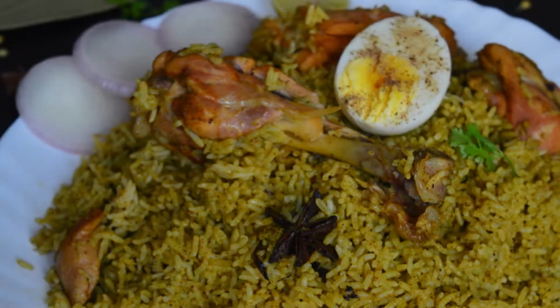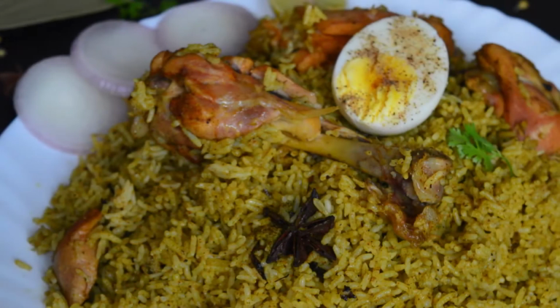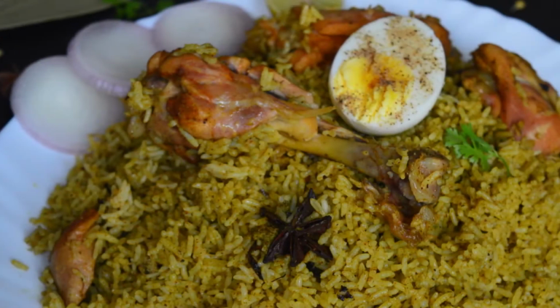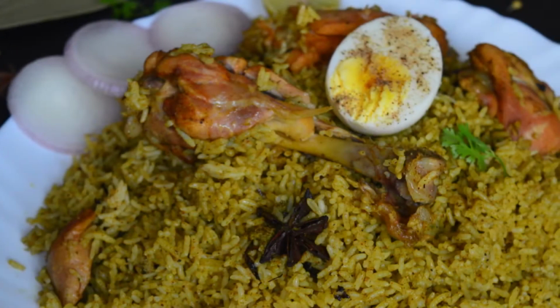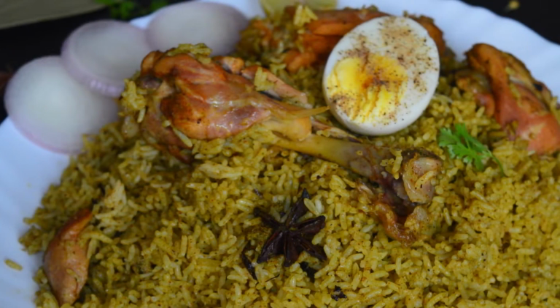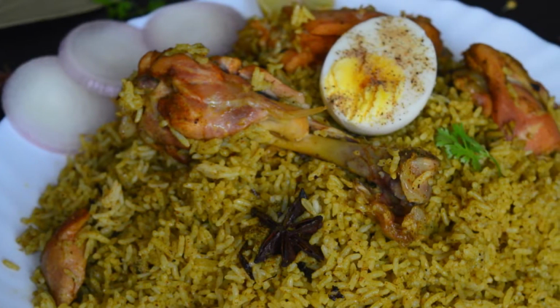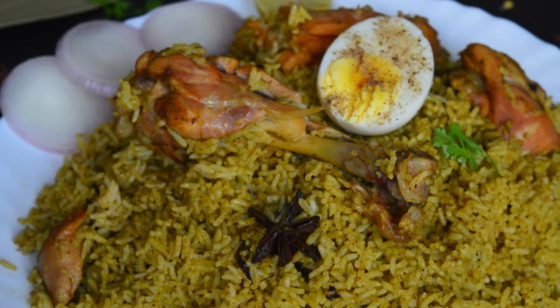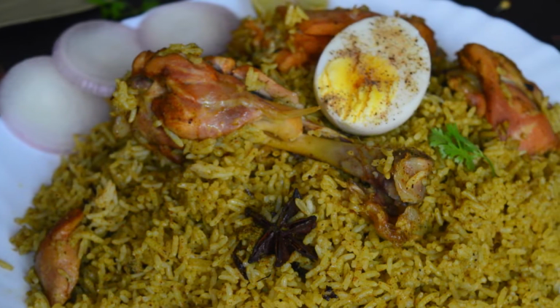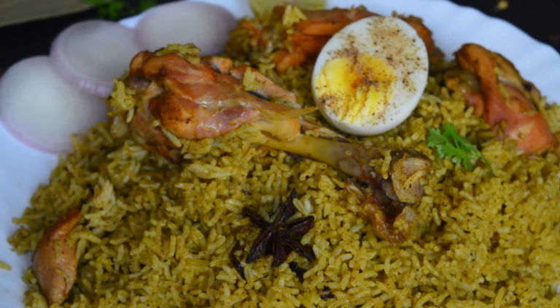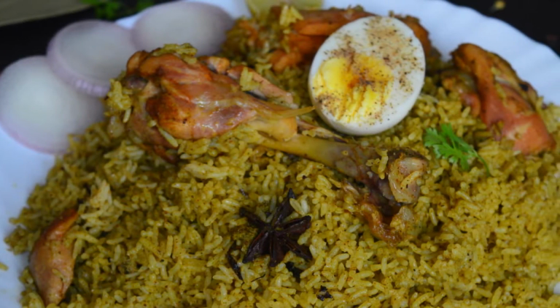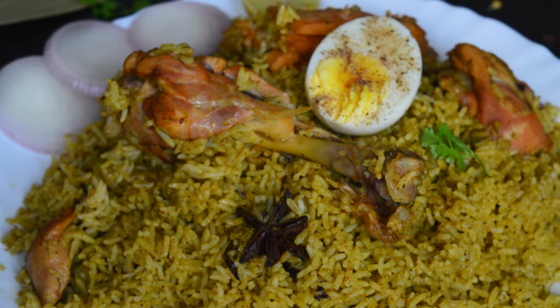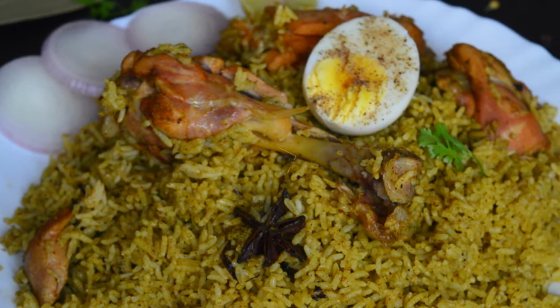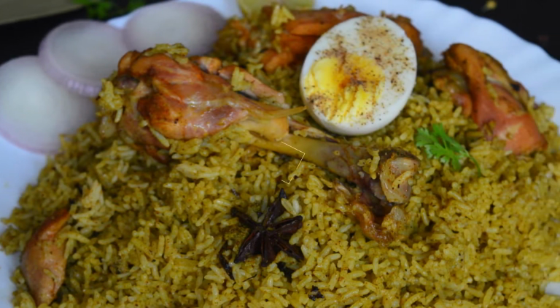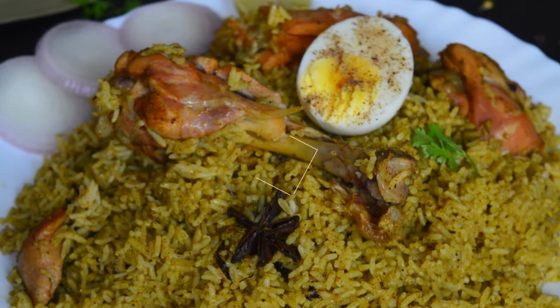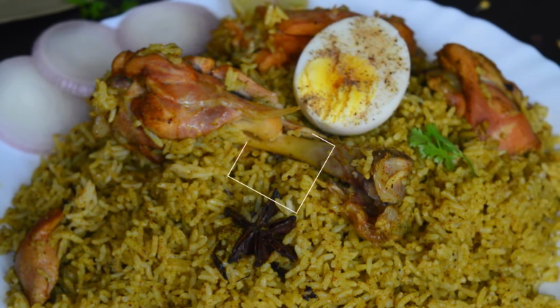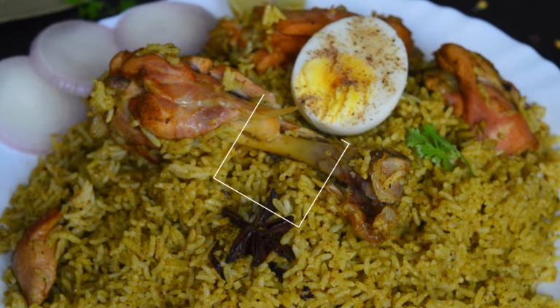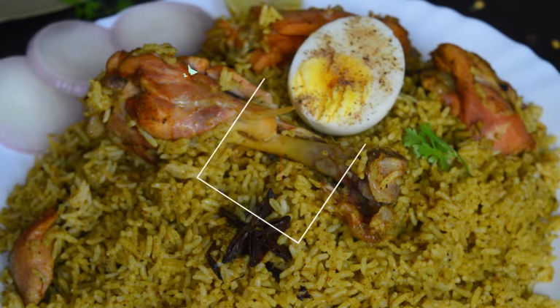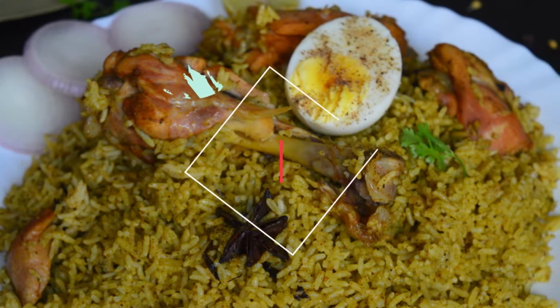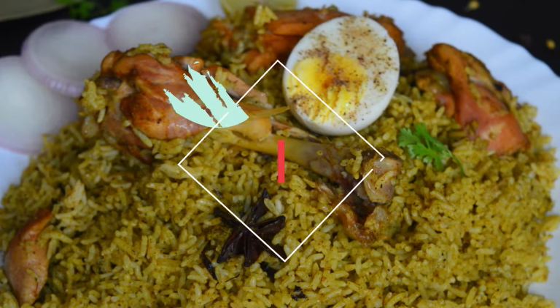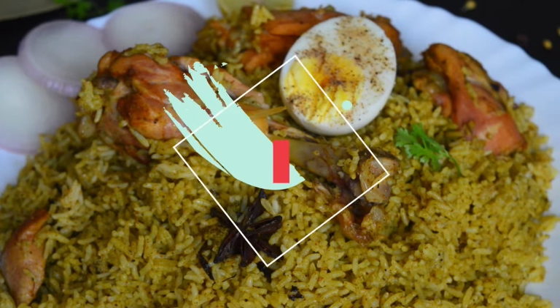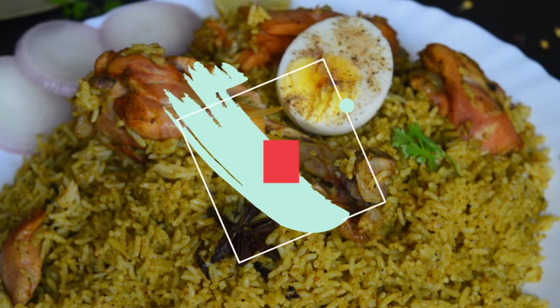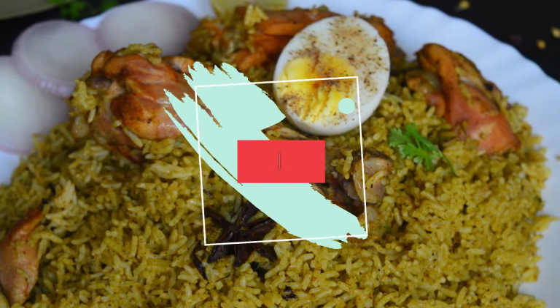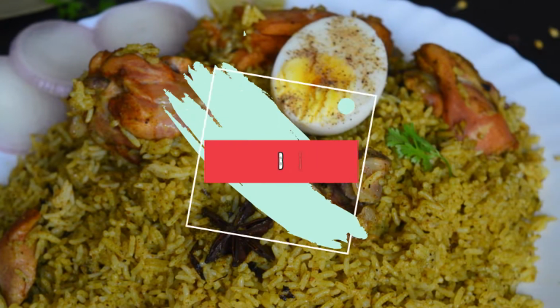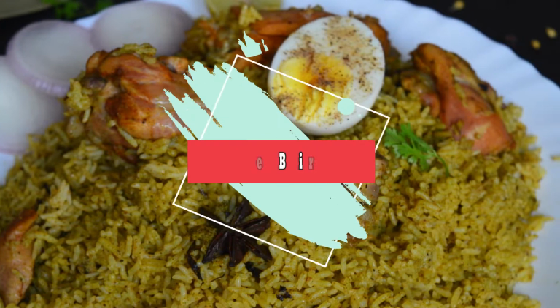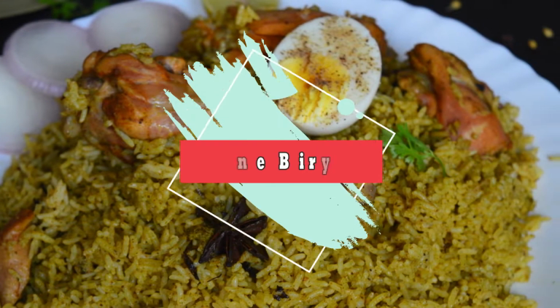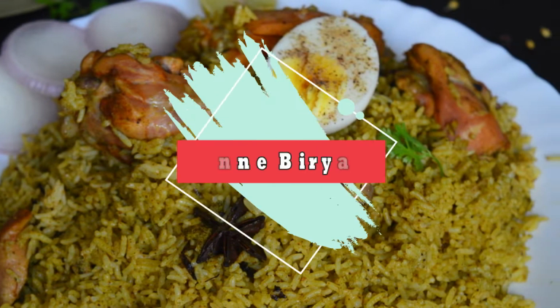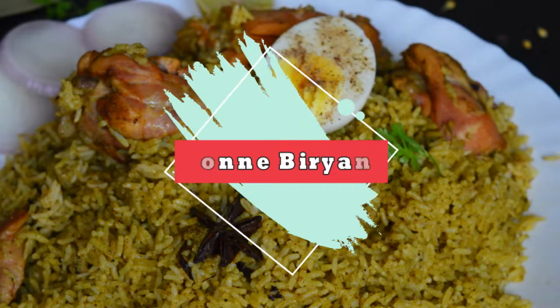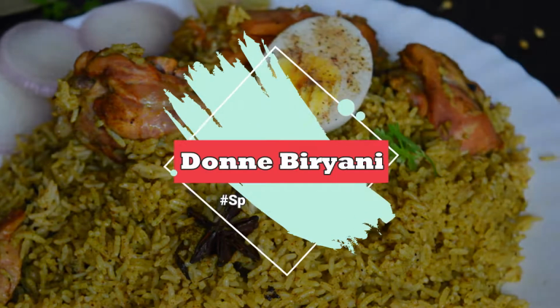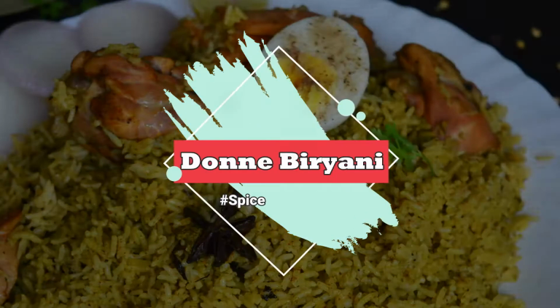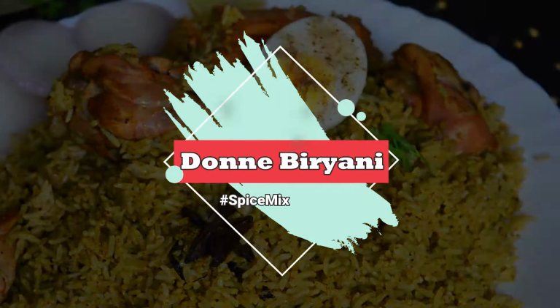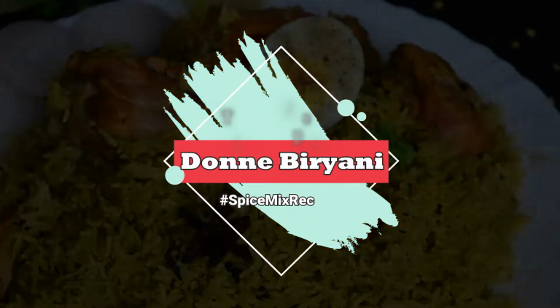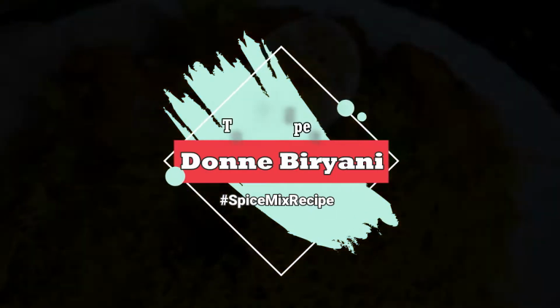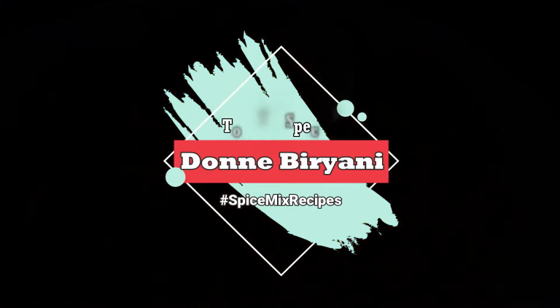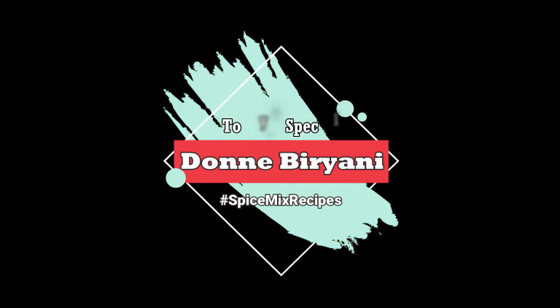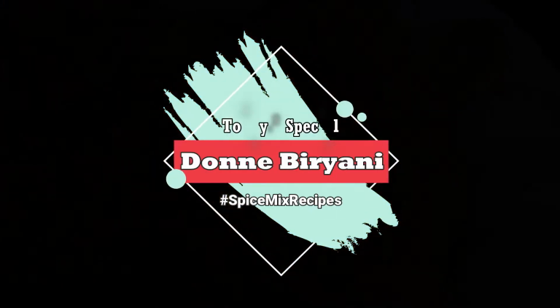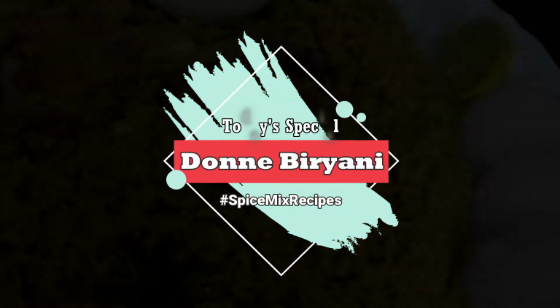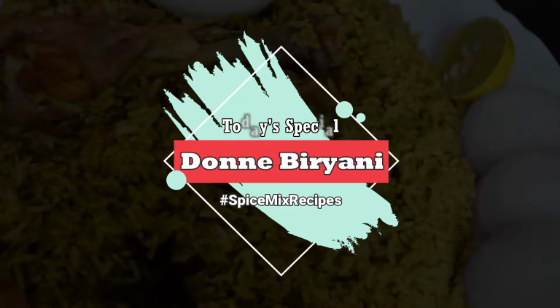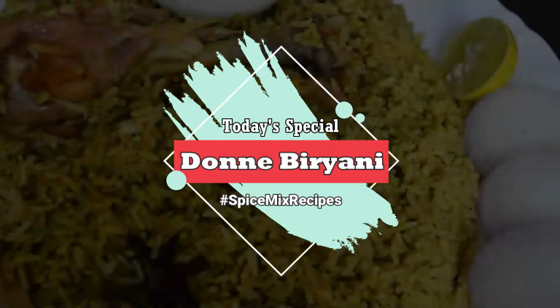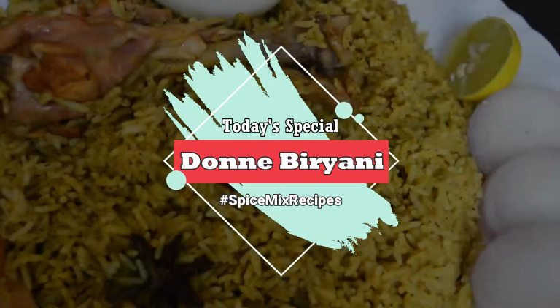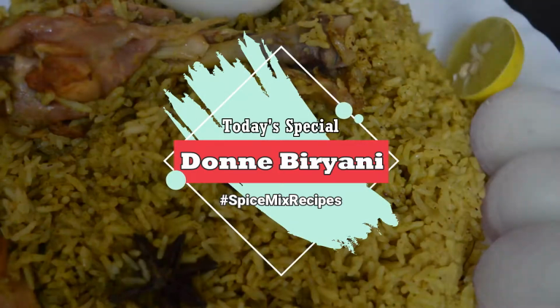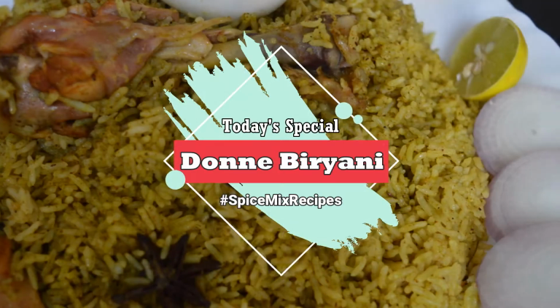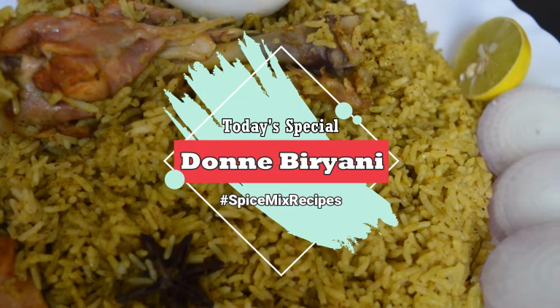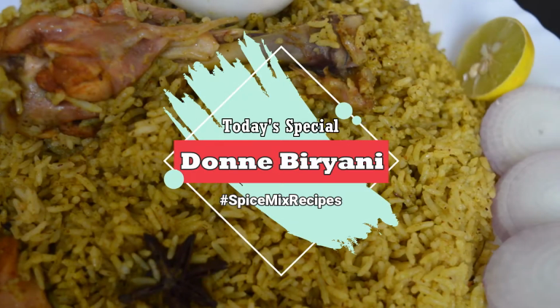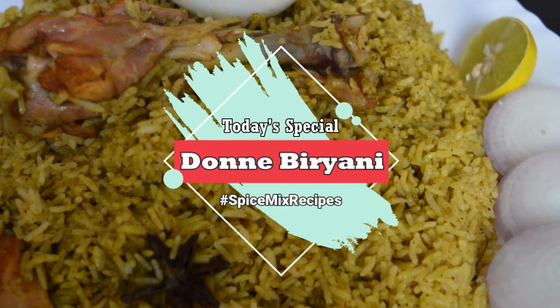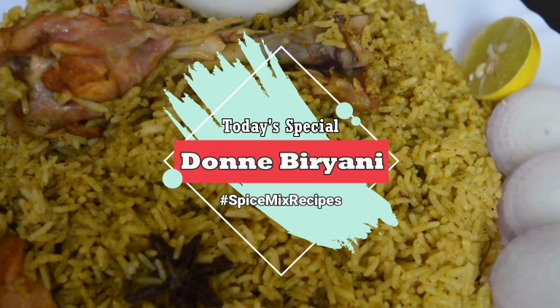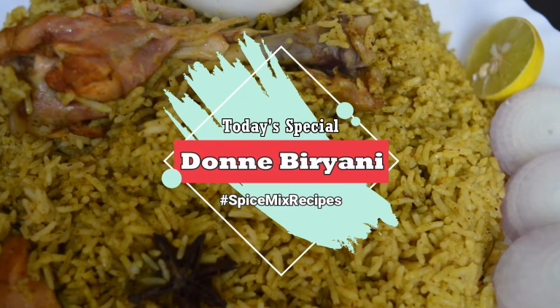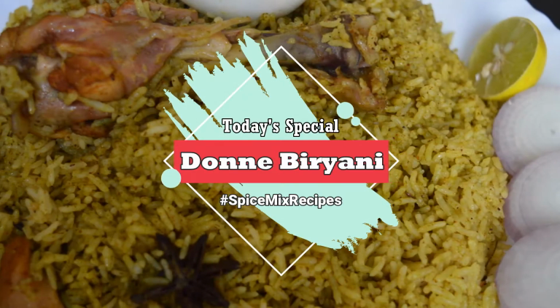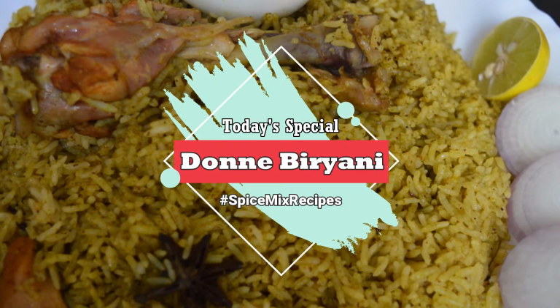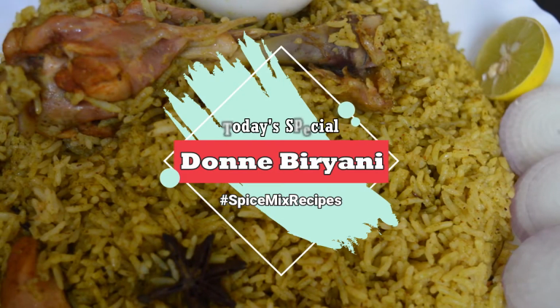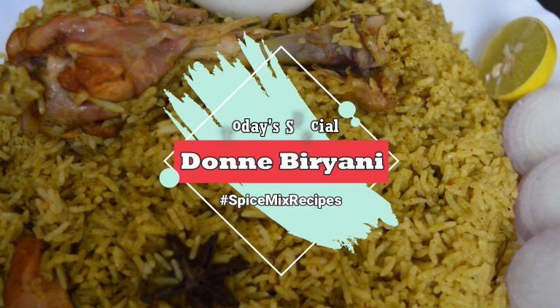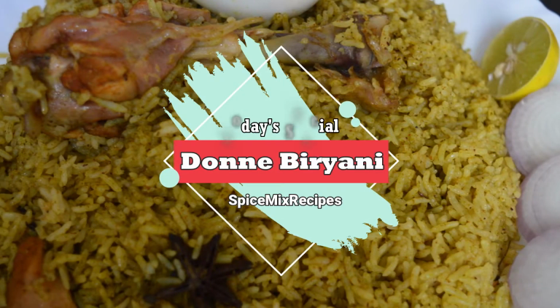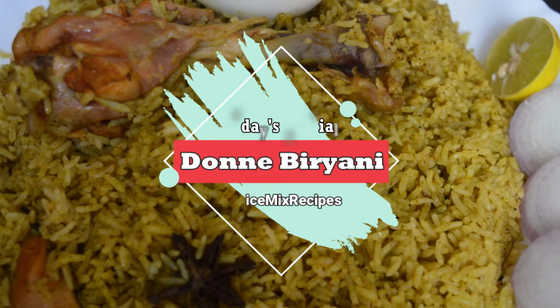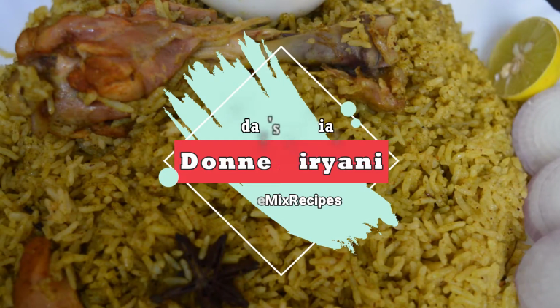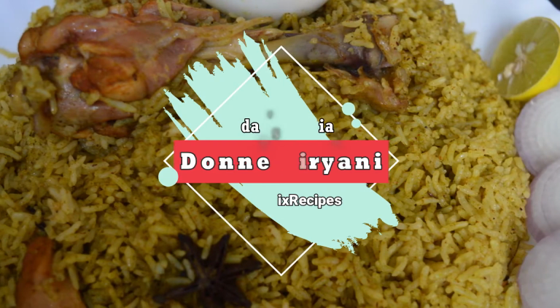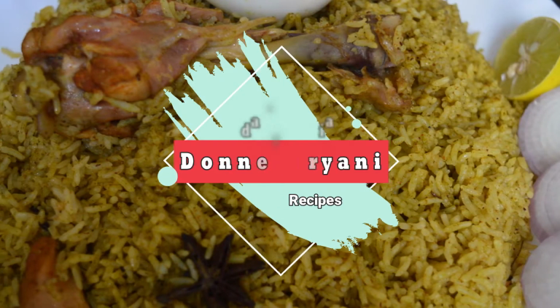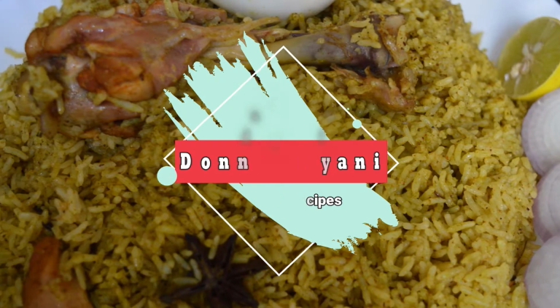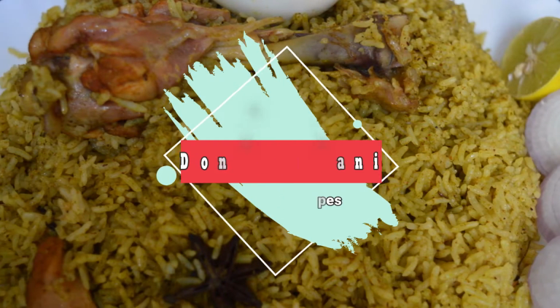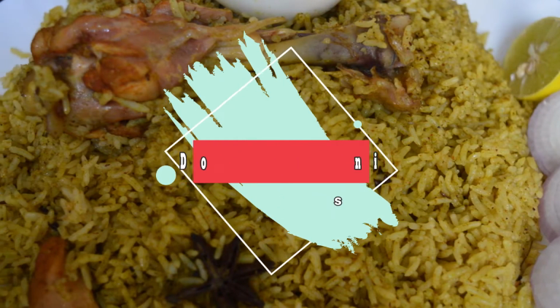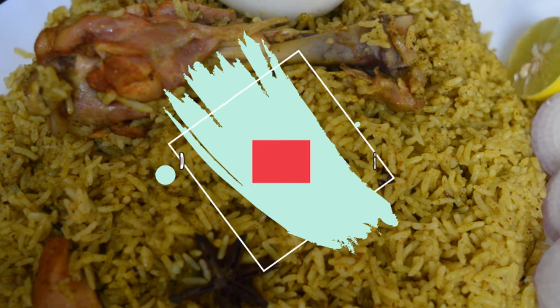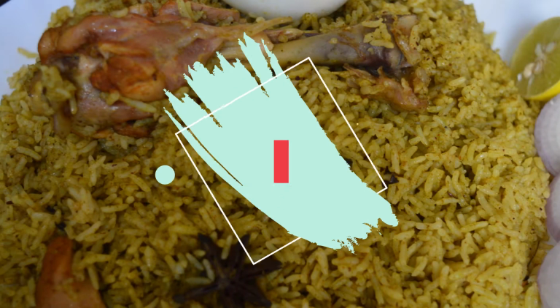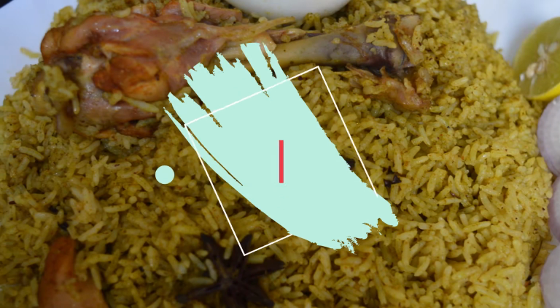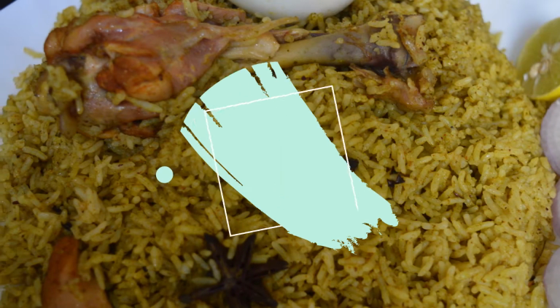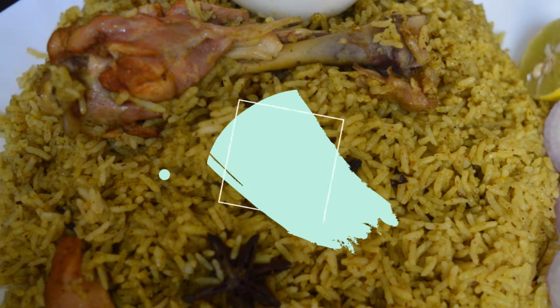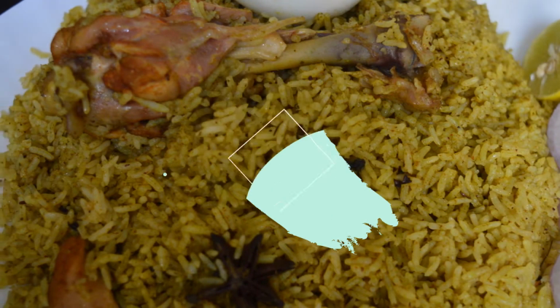Today we are going to eat chicken dum biryani. This is Bangalore special biryani. It has a lot of taste and is very flavorful.